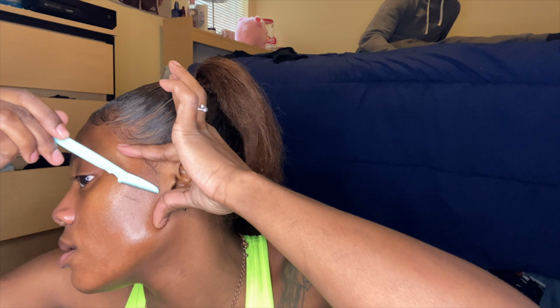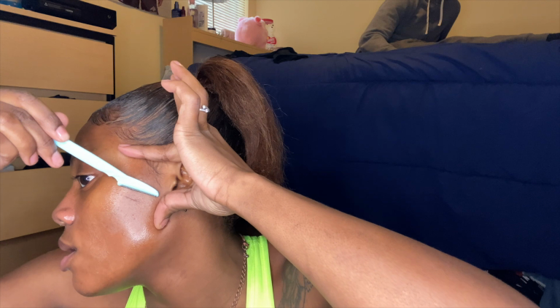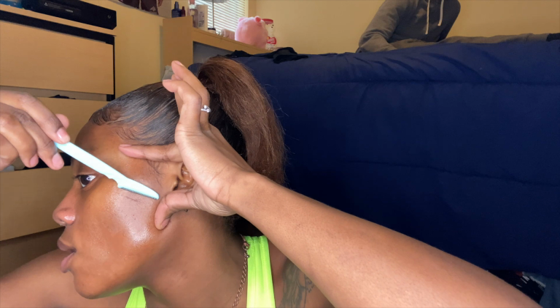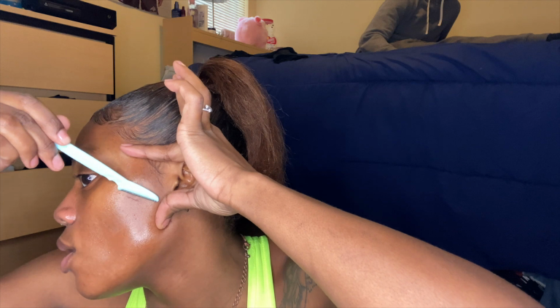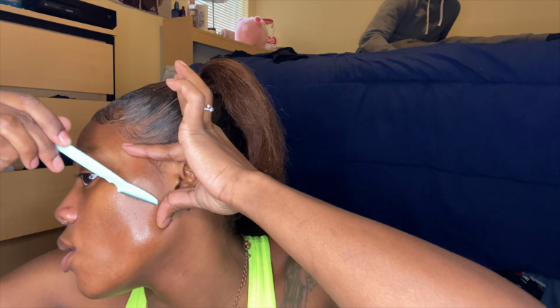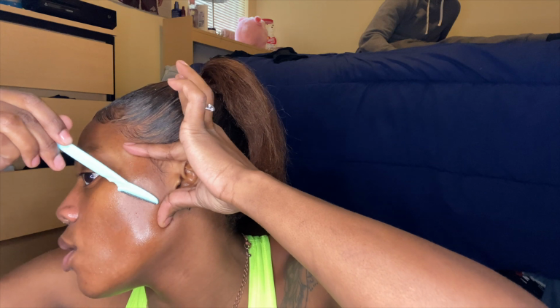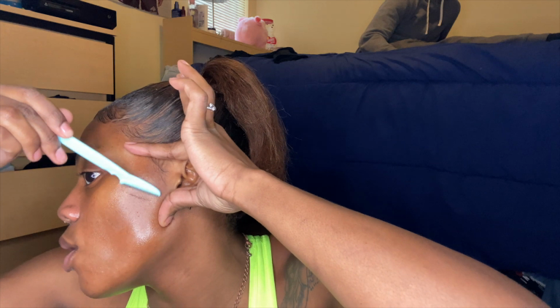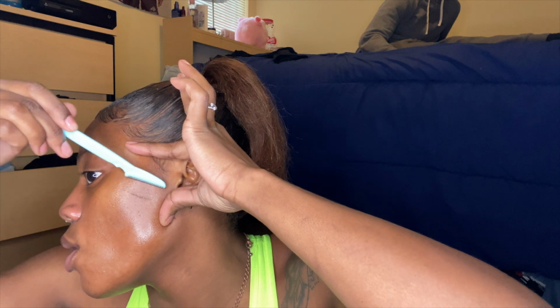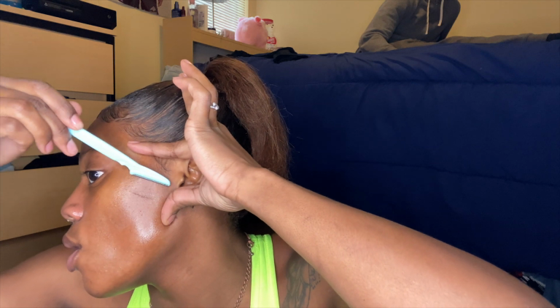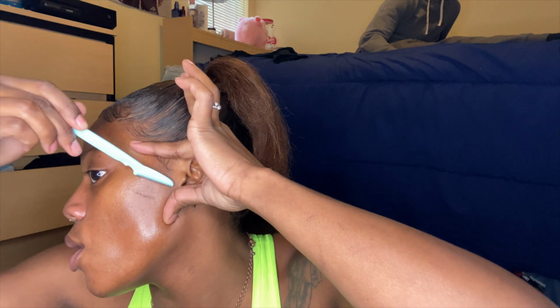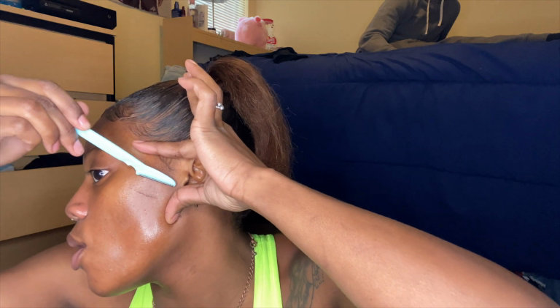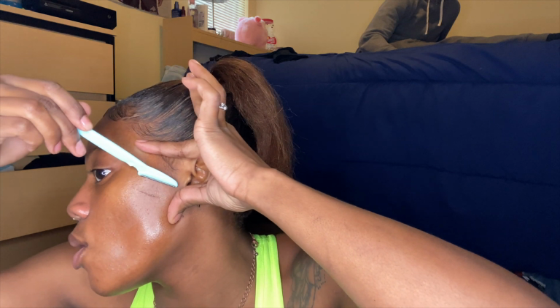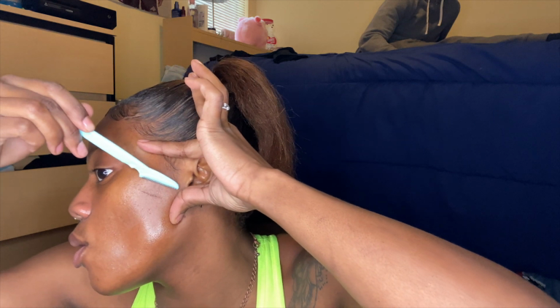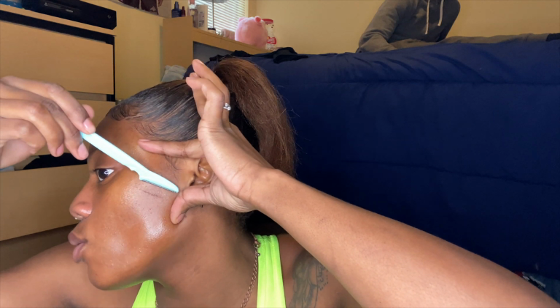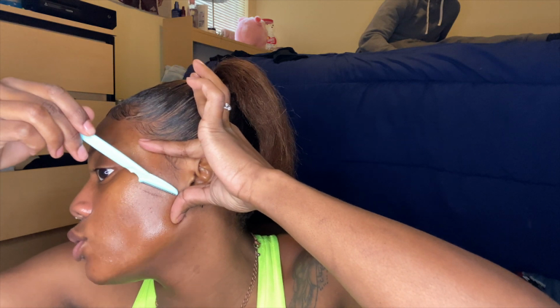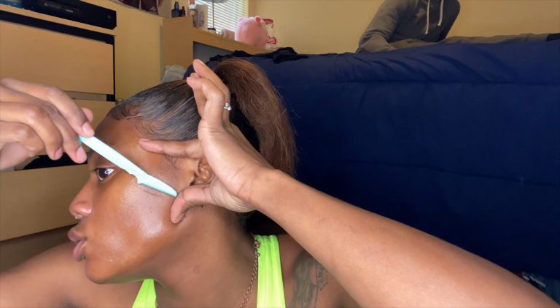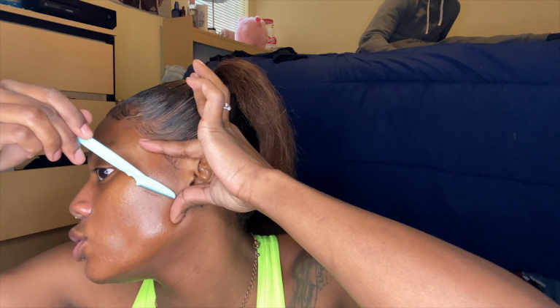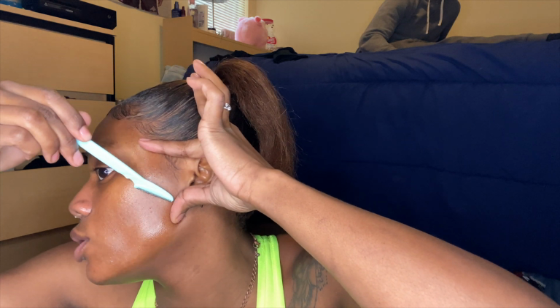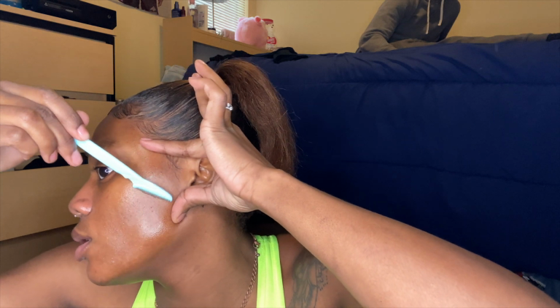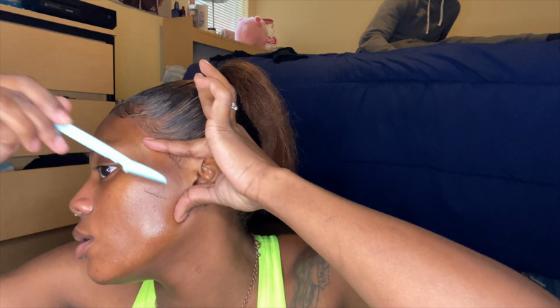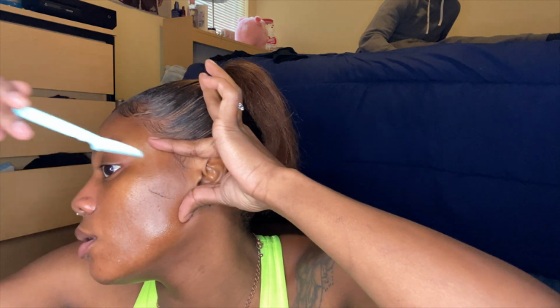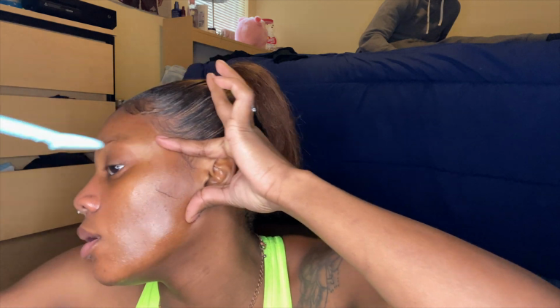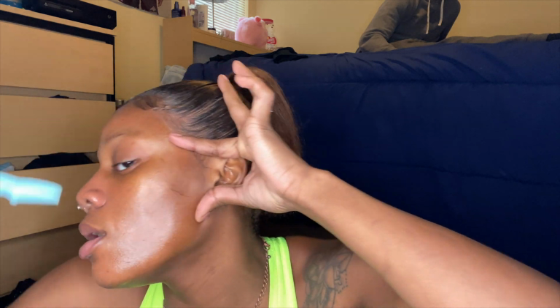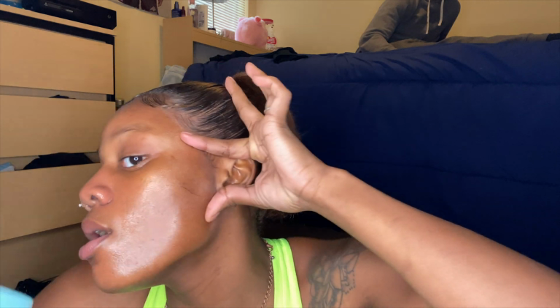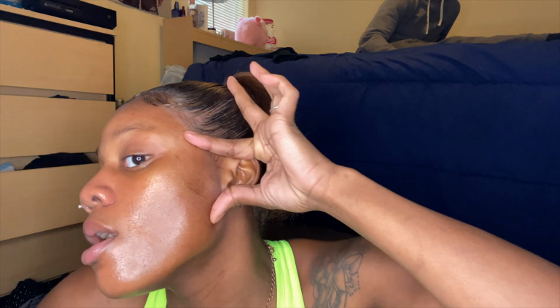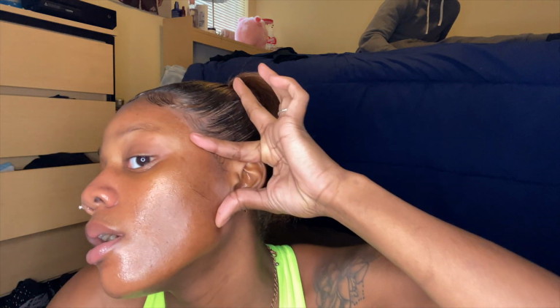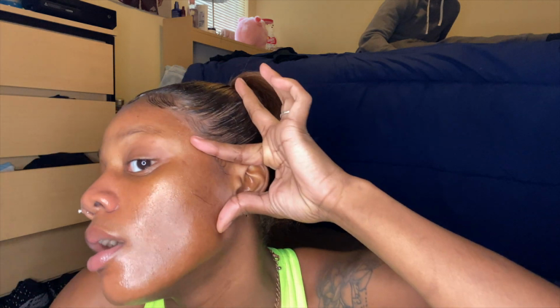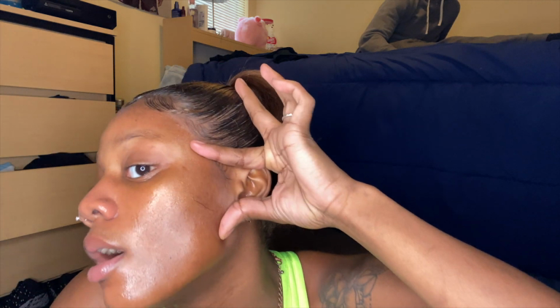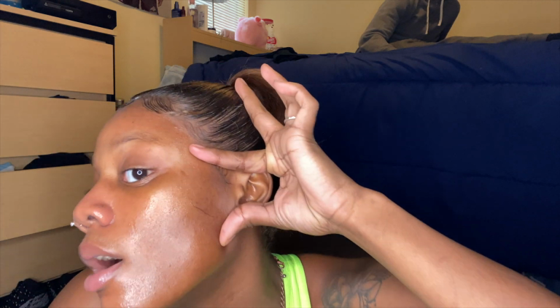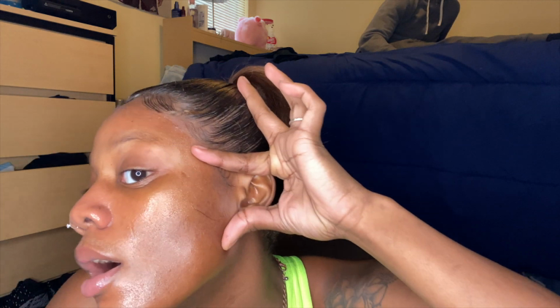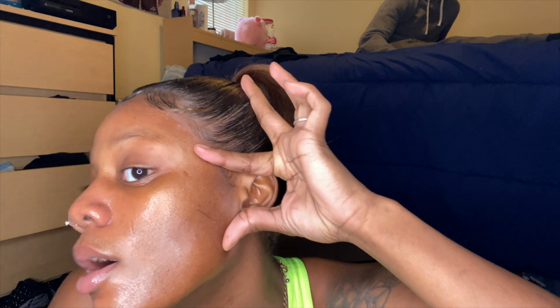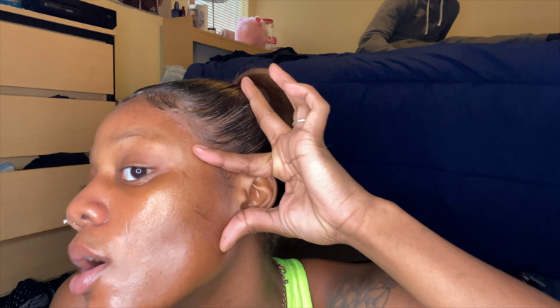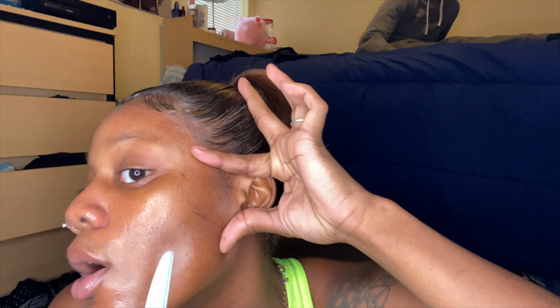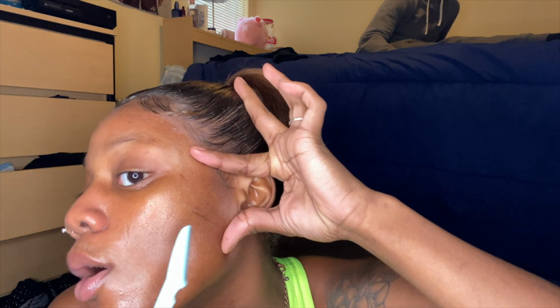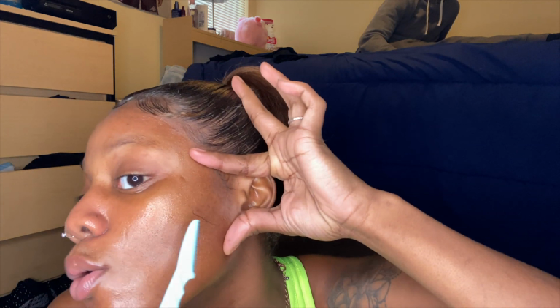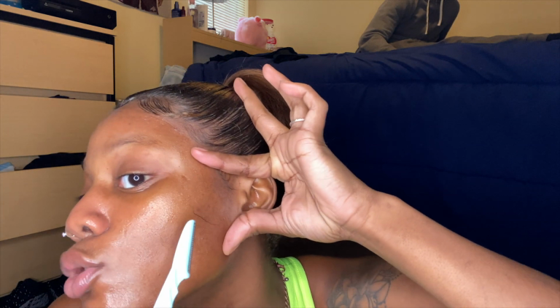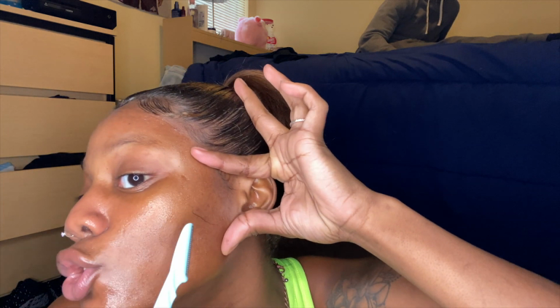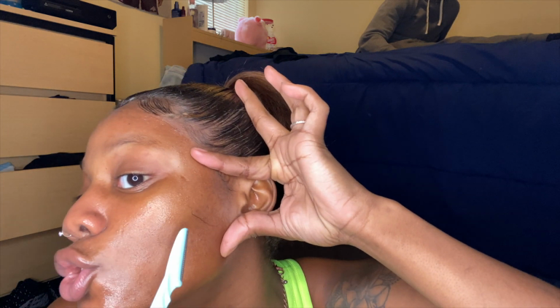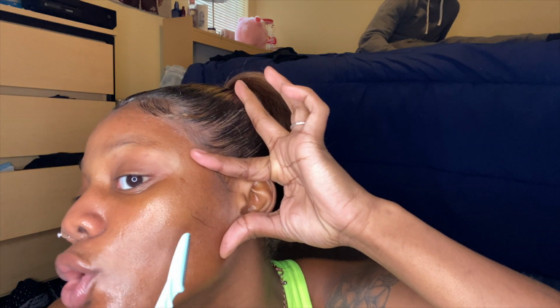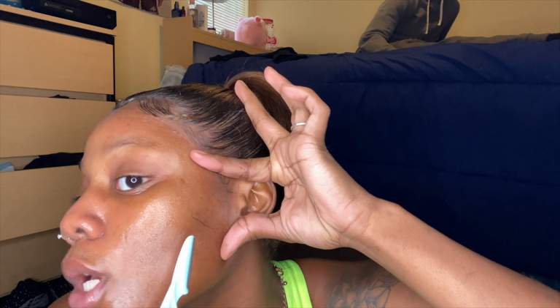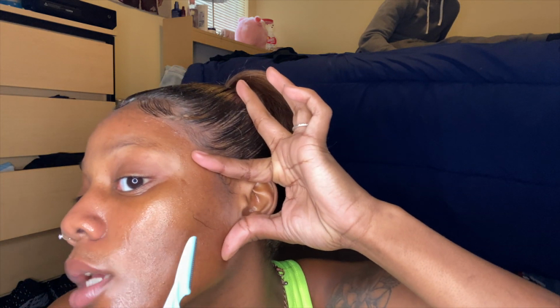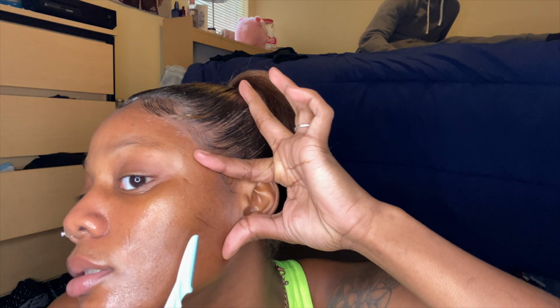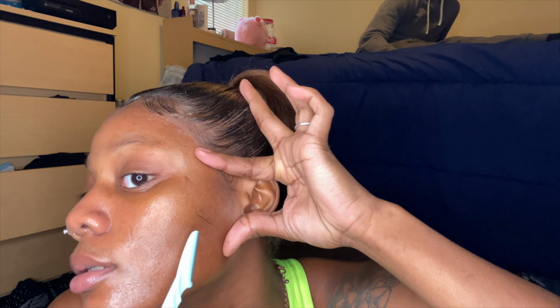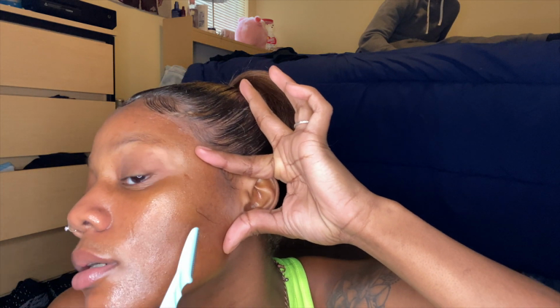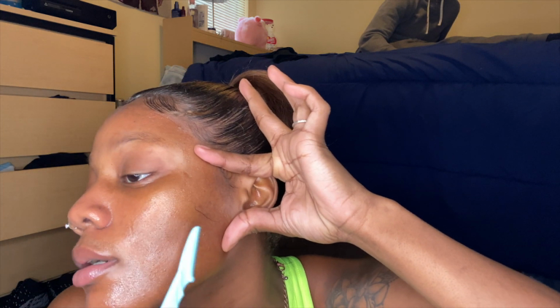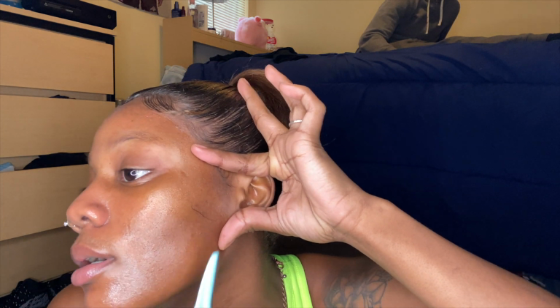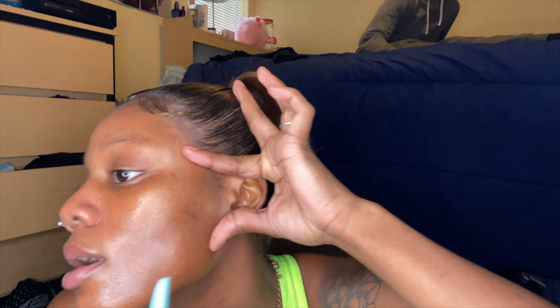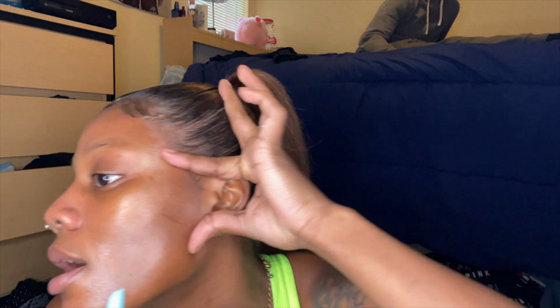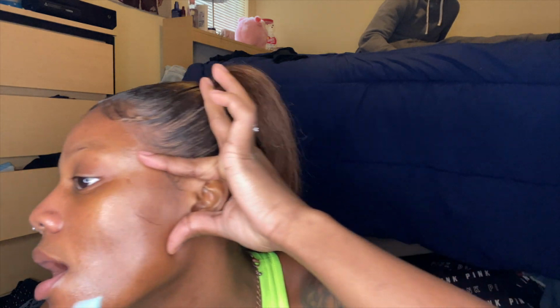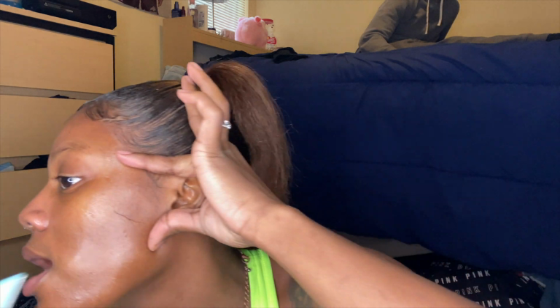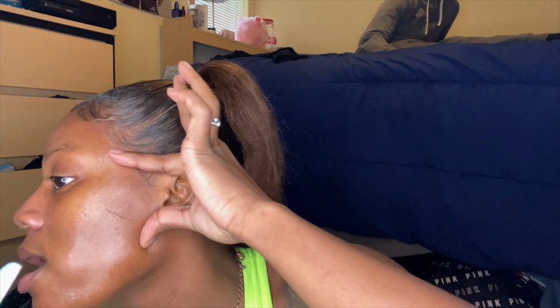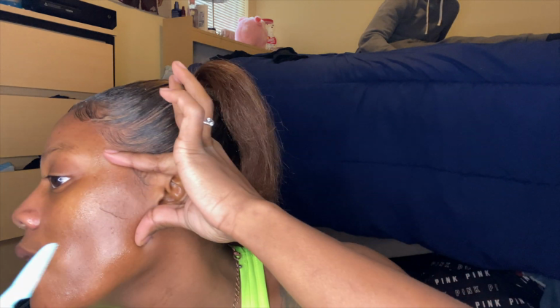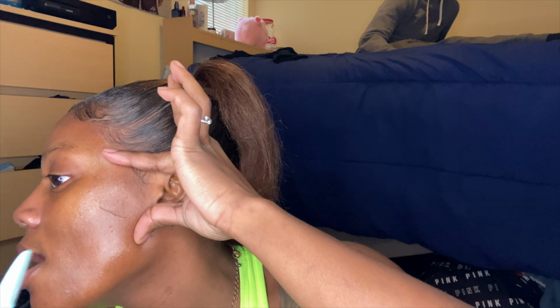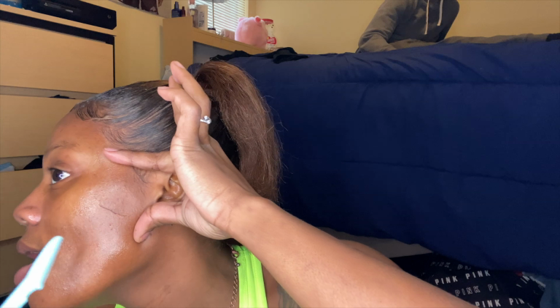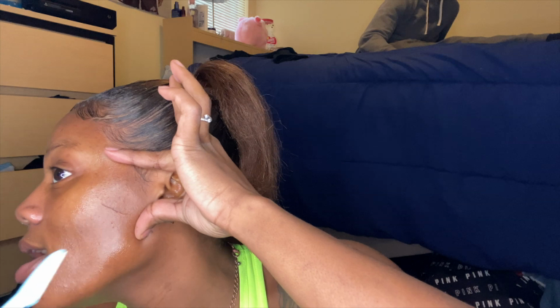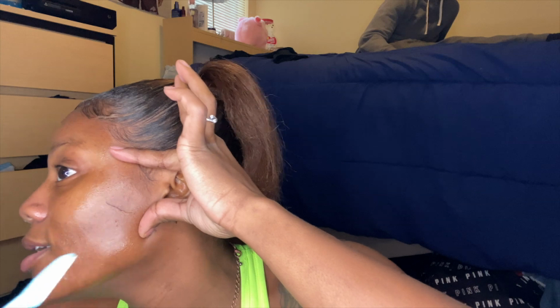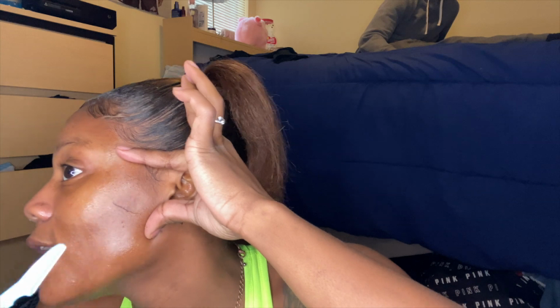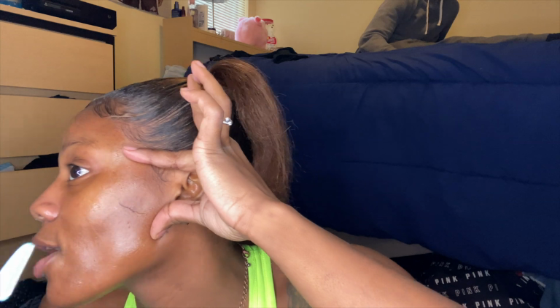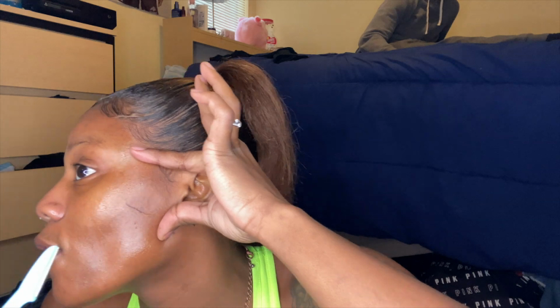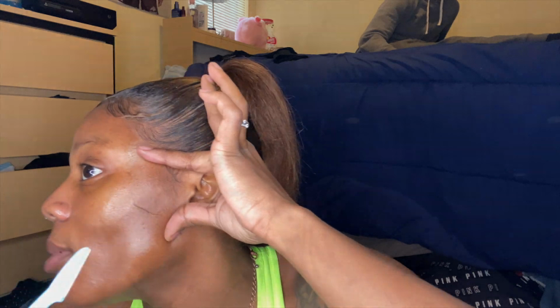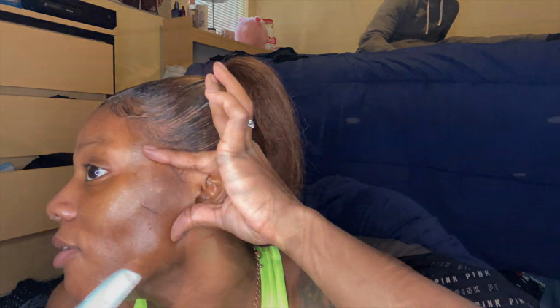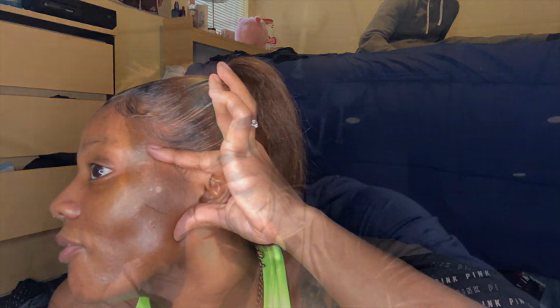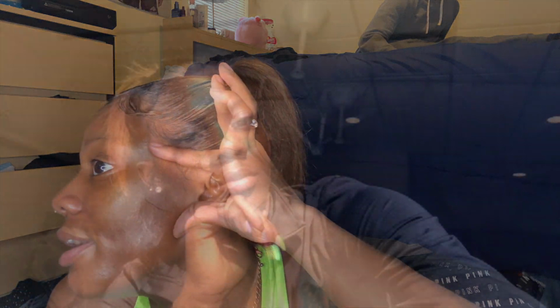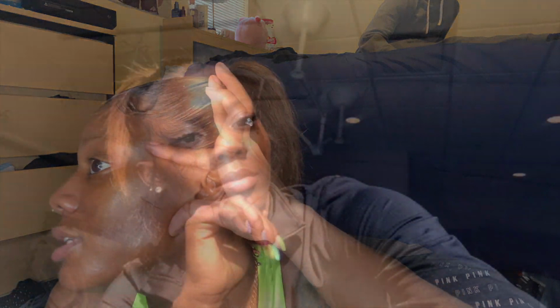Oh shit. Oh shit. It's here on my finger.